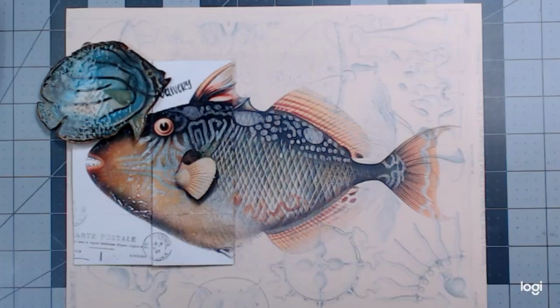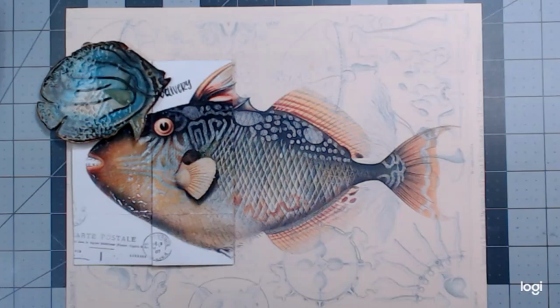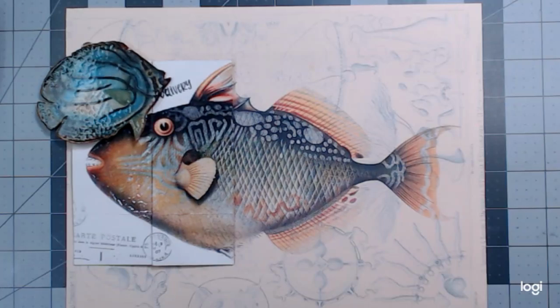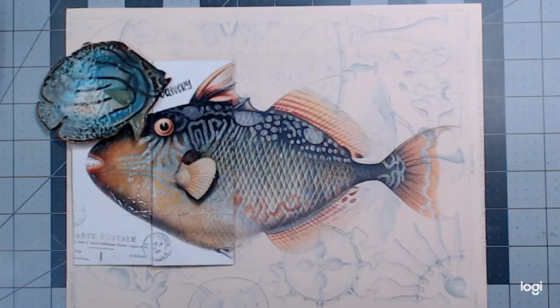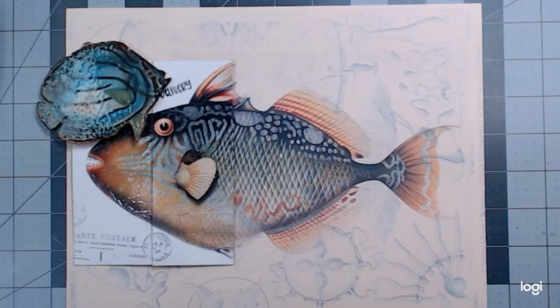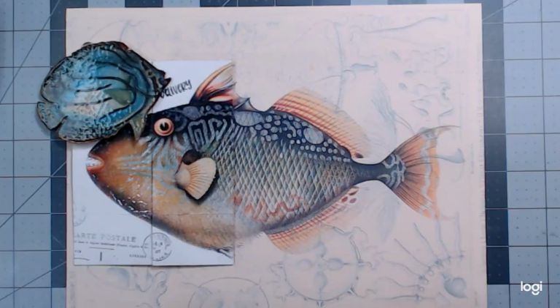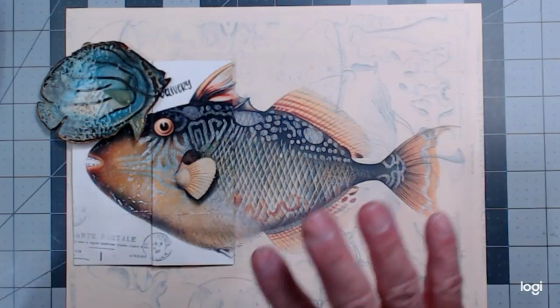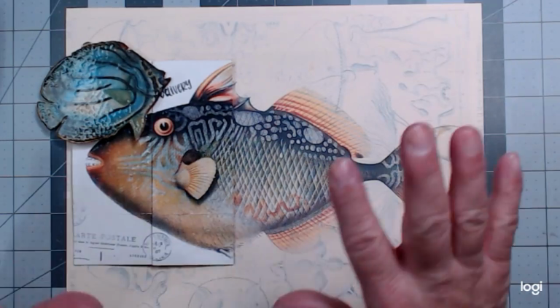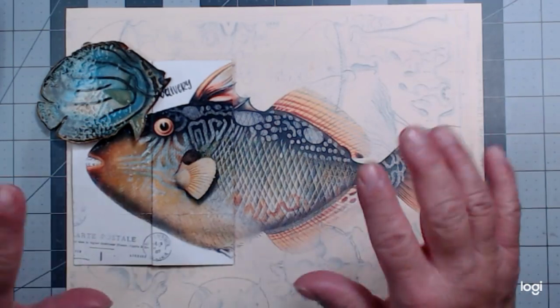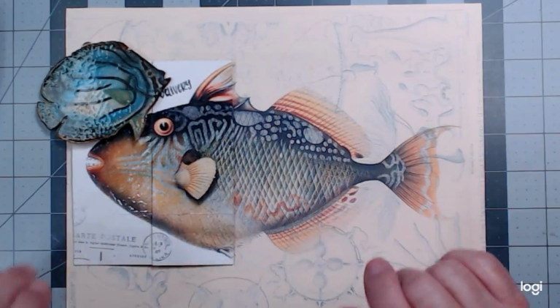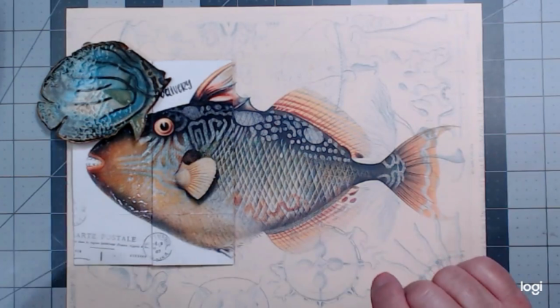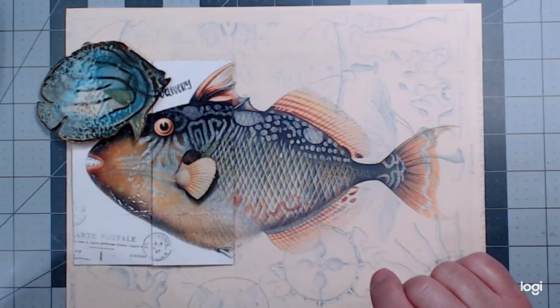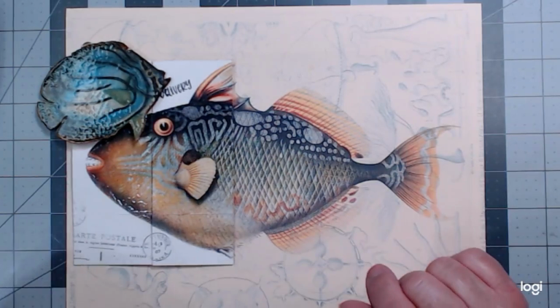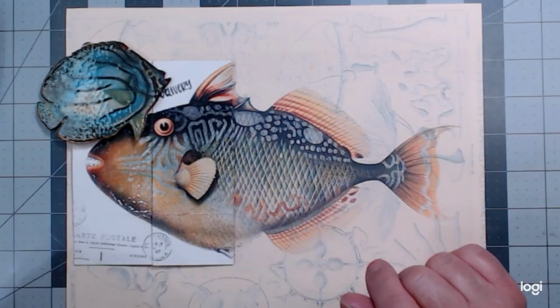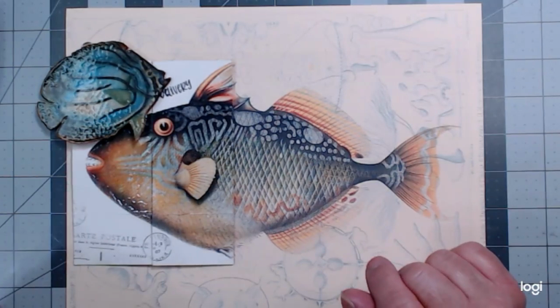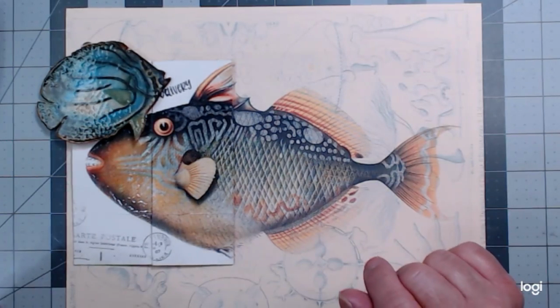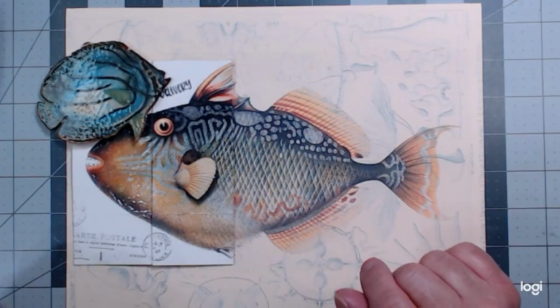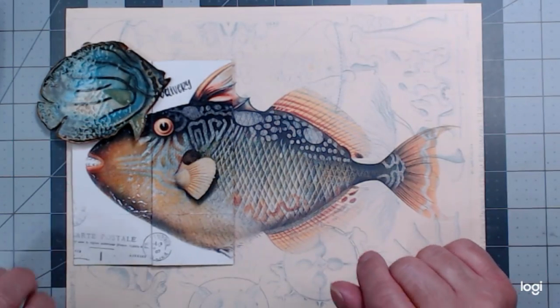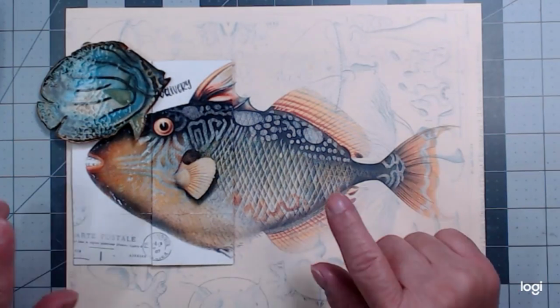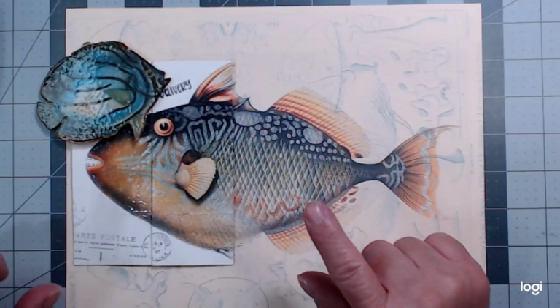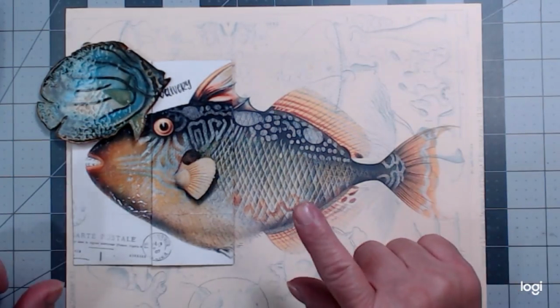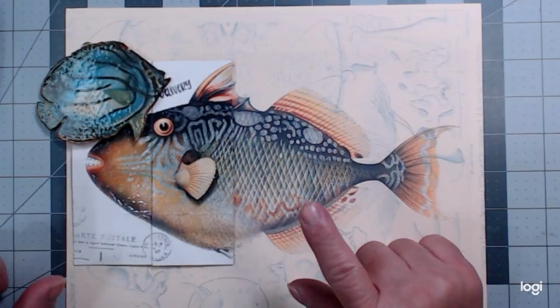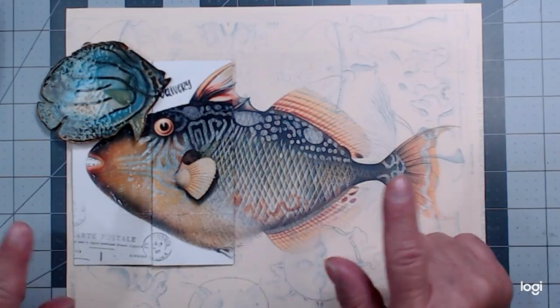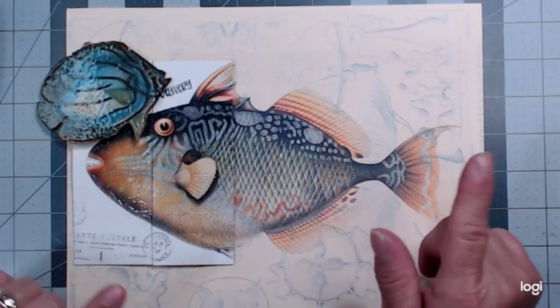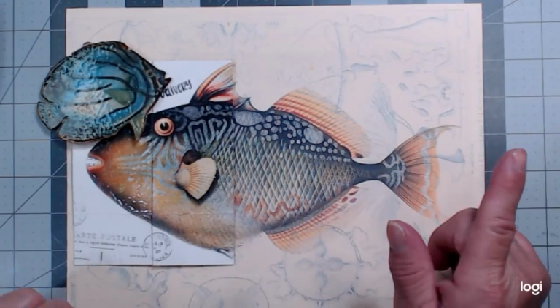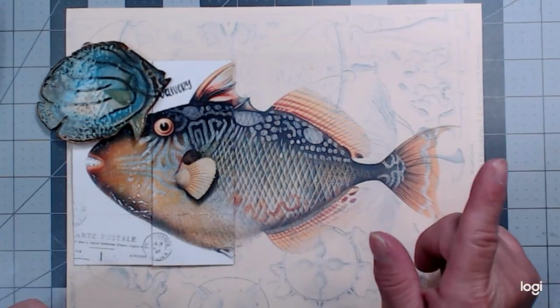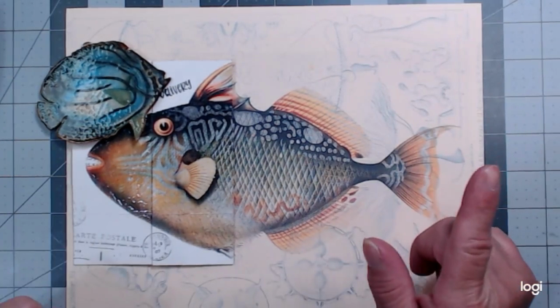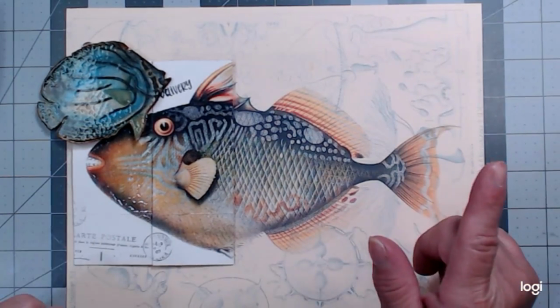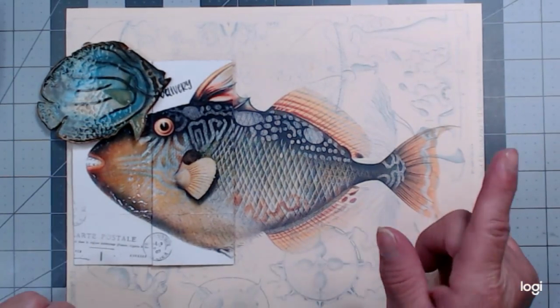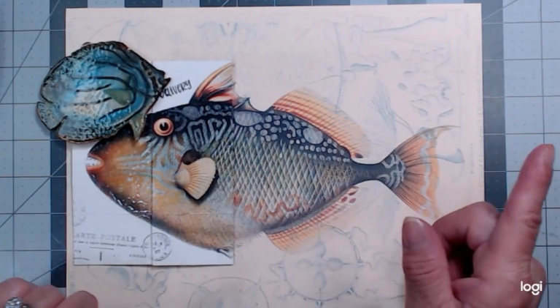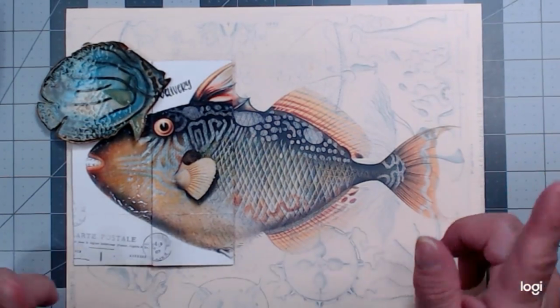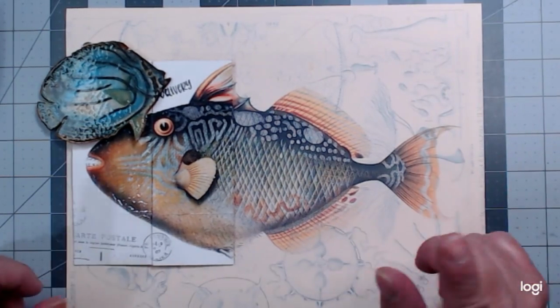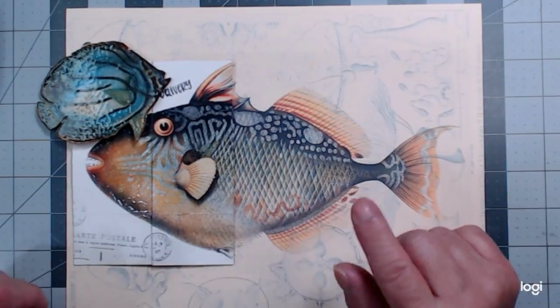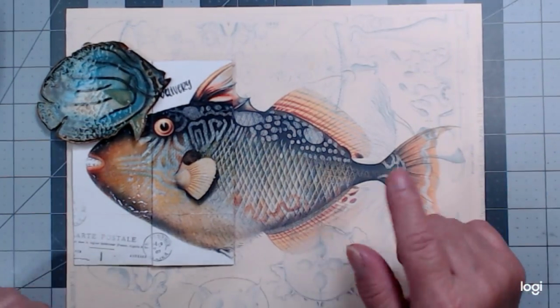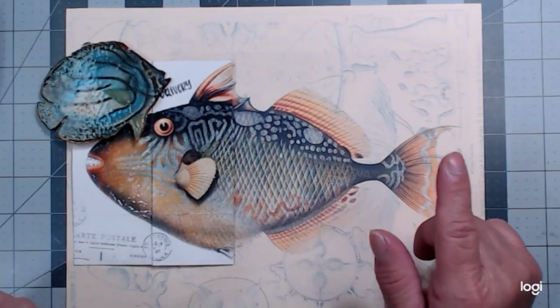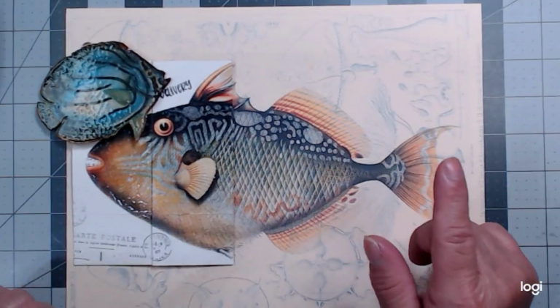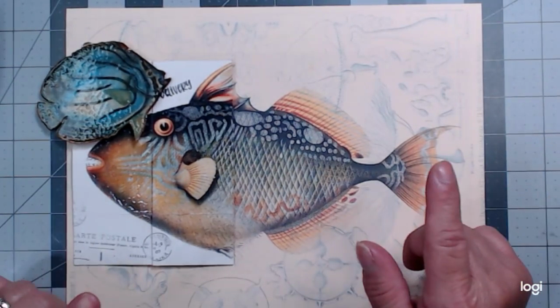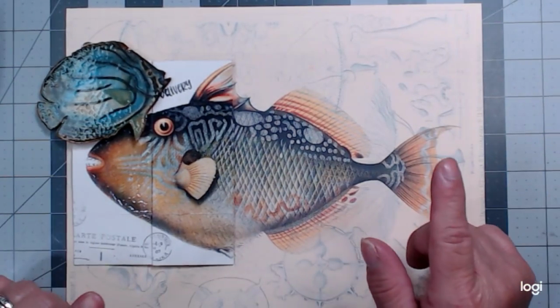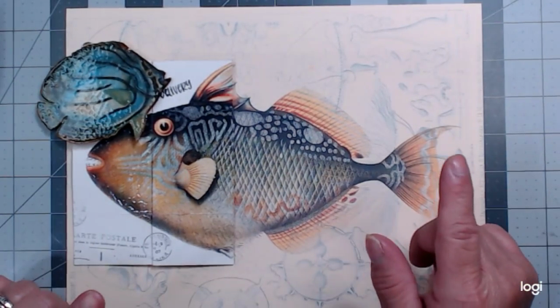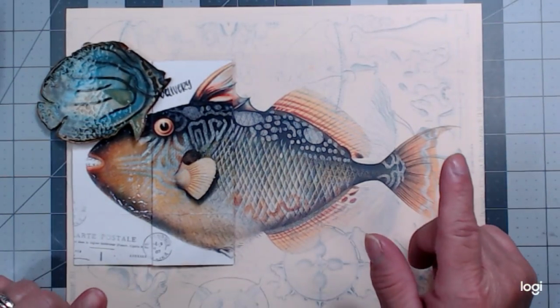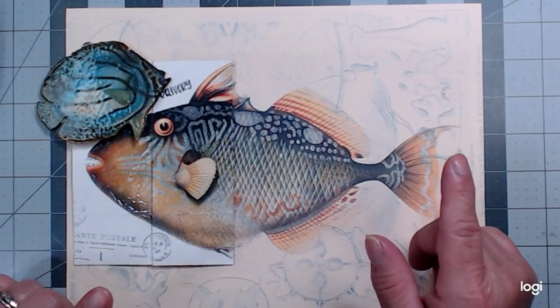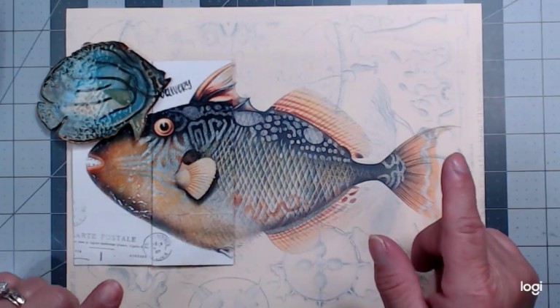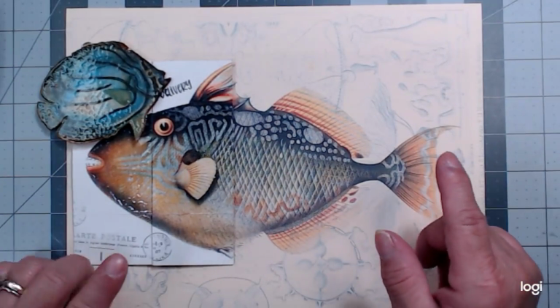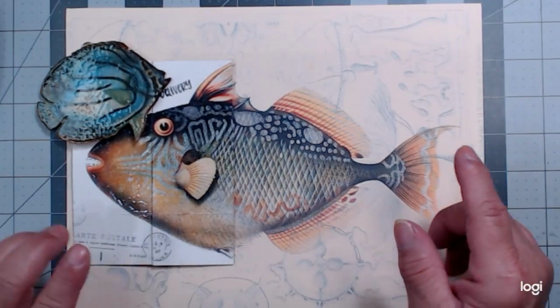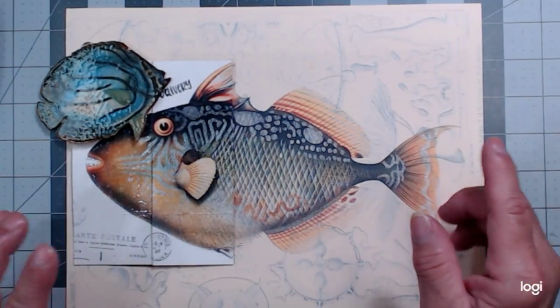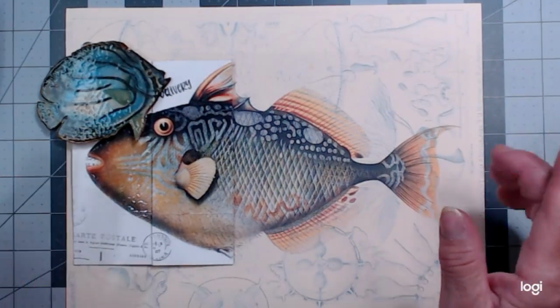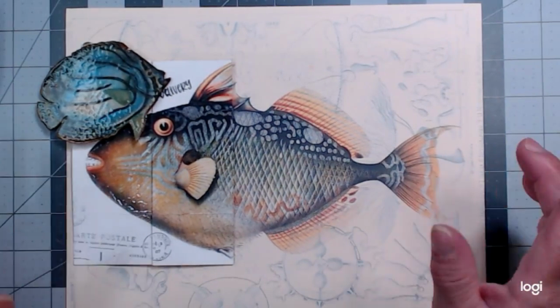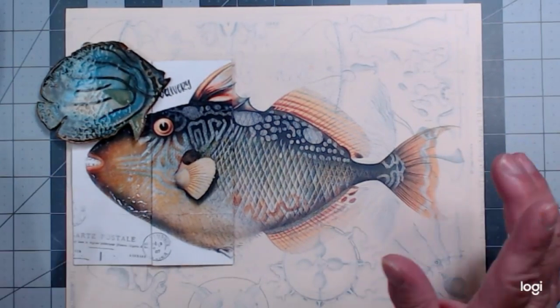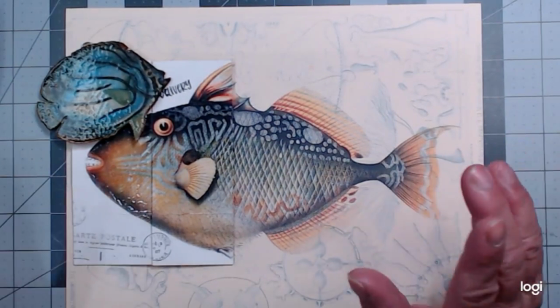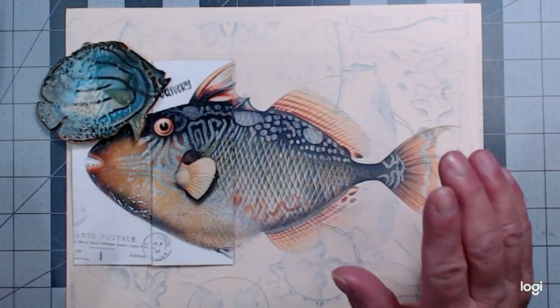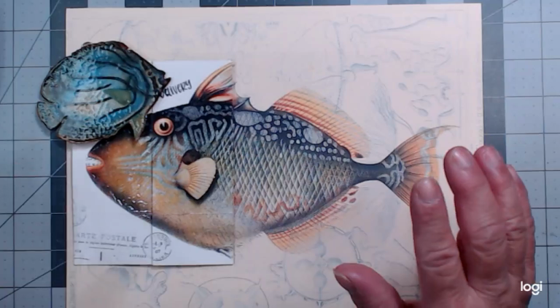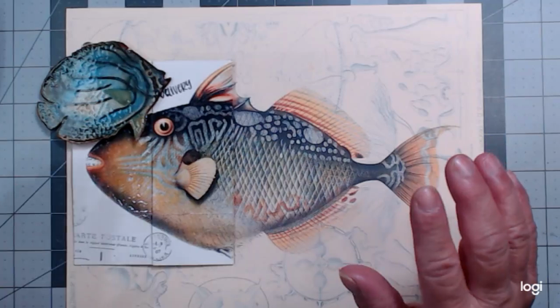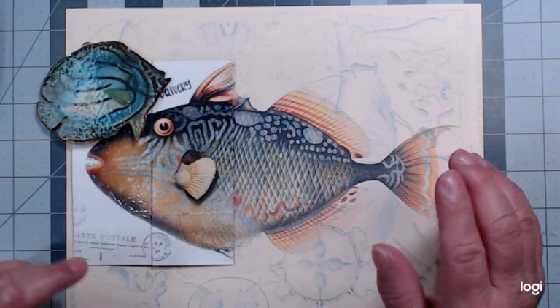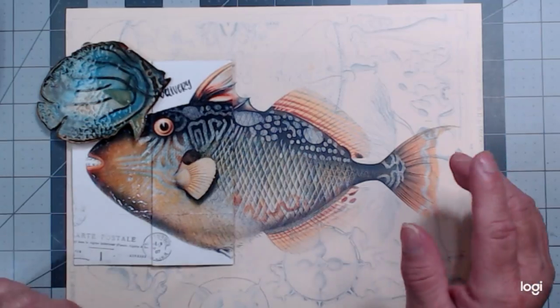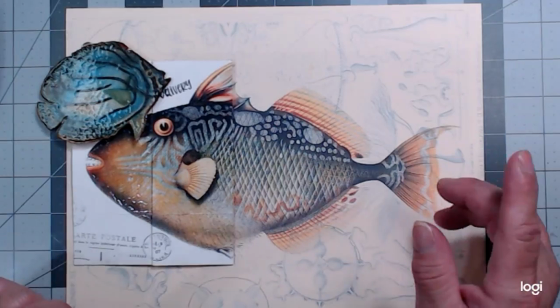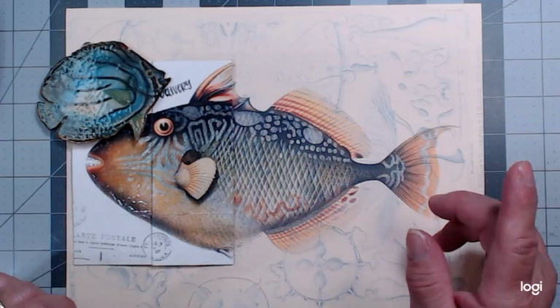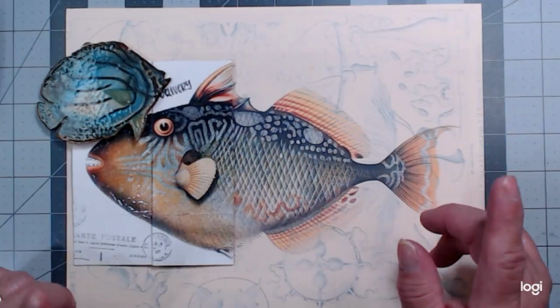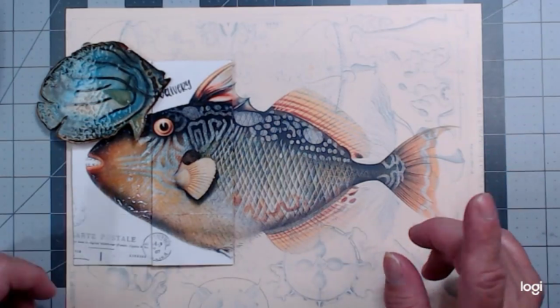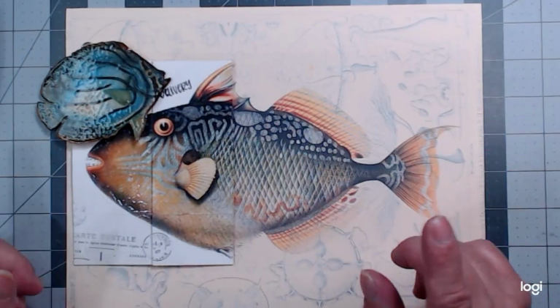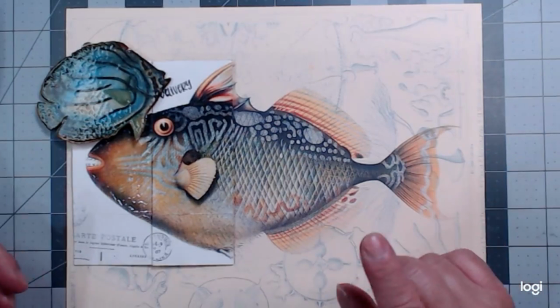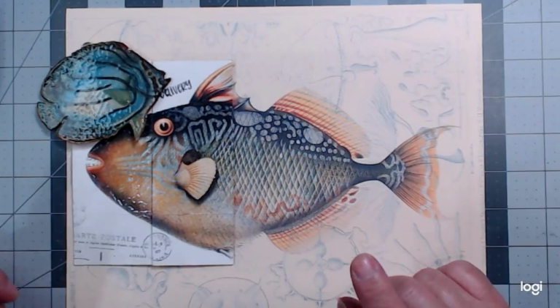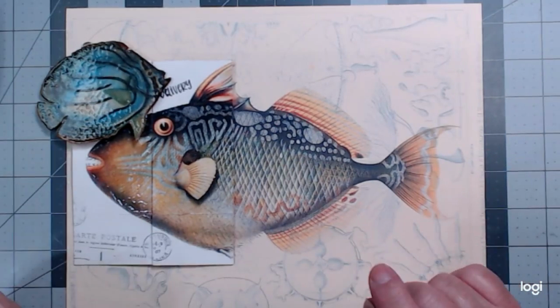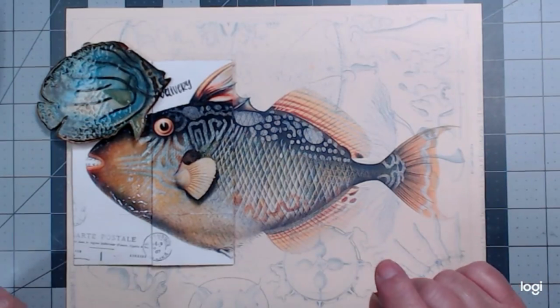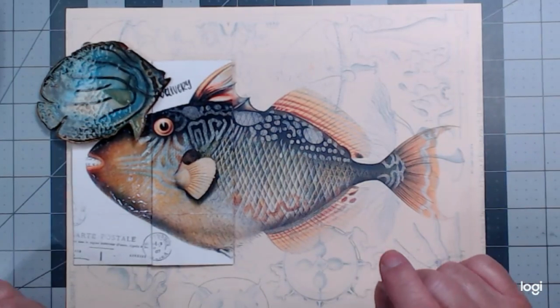Good morning, everyone. It's Julia Crafts the Cute, and welcome back to my channel. I went fishing today.